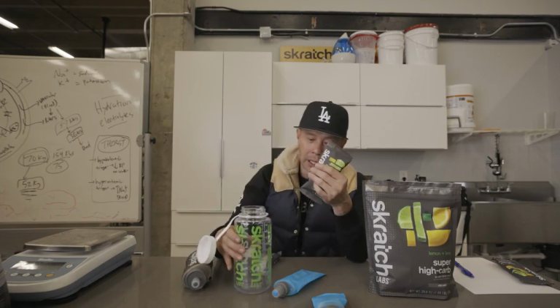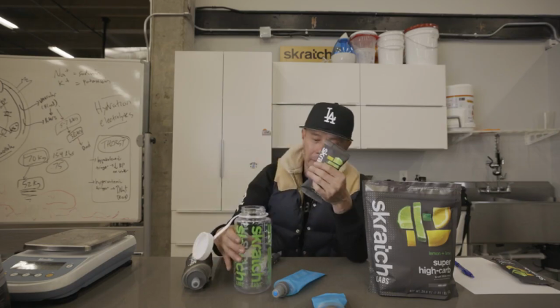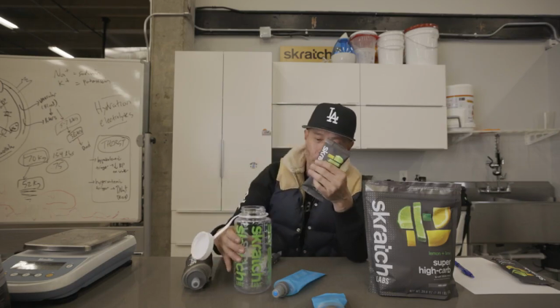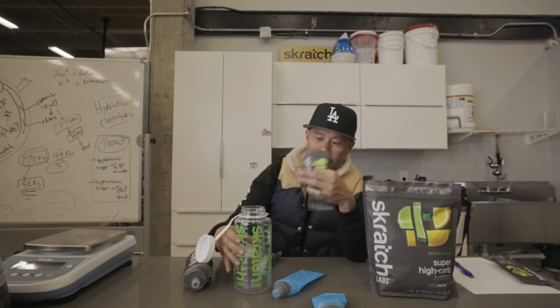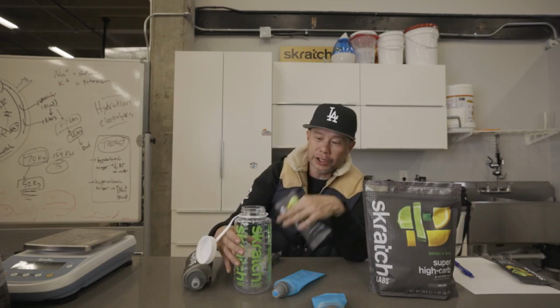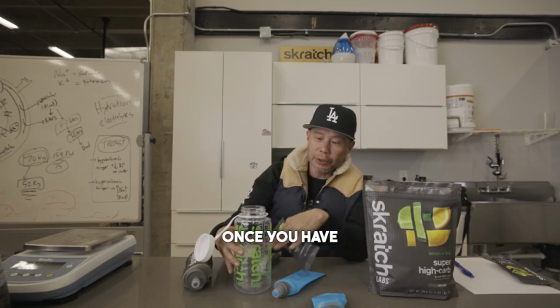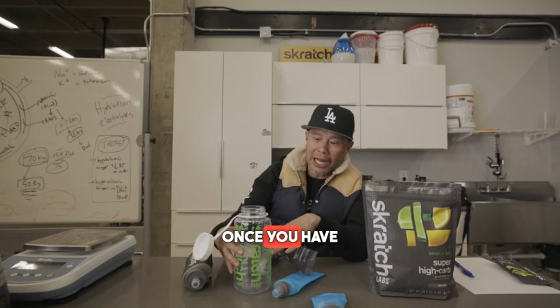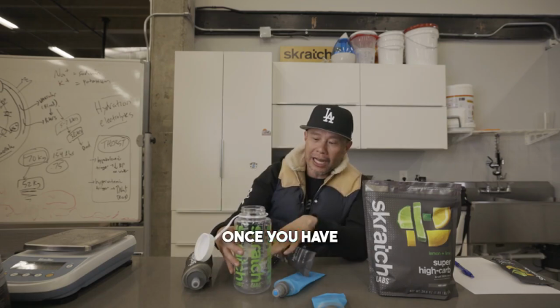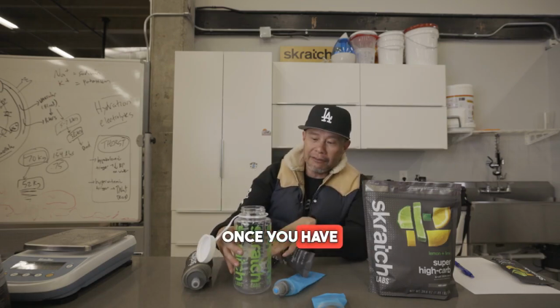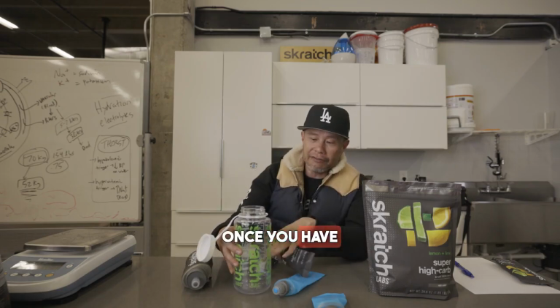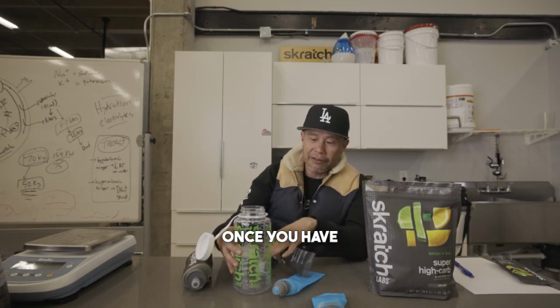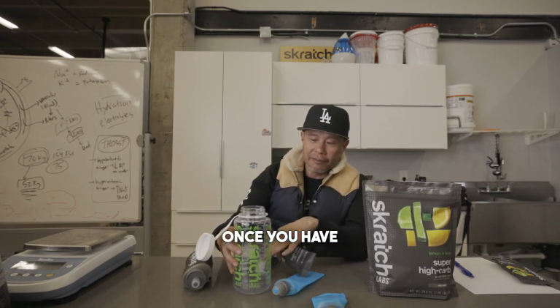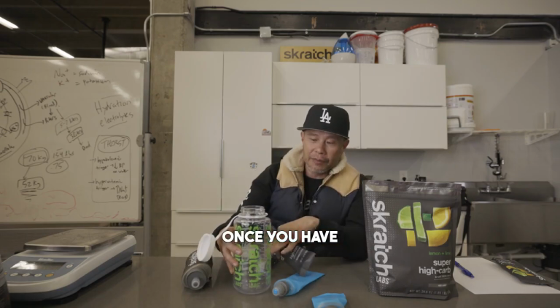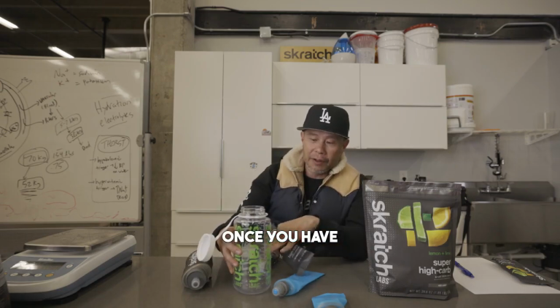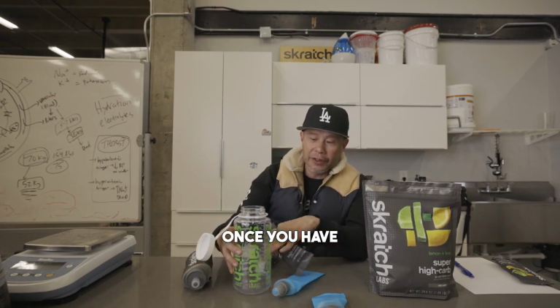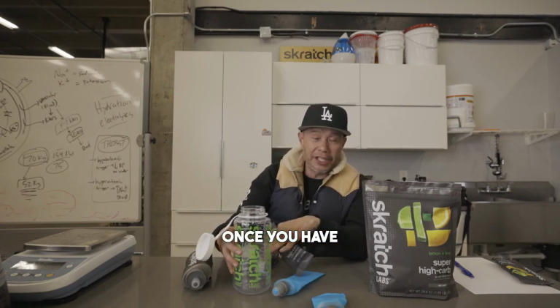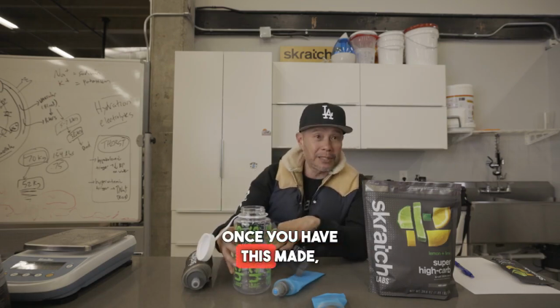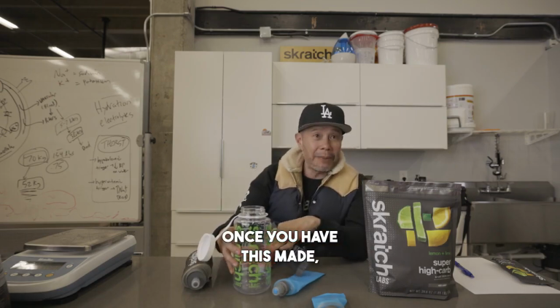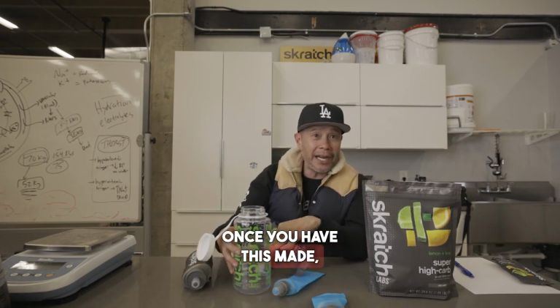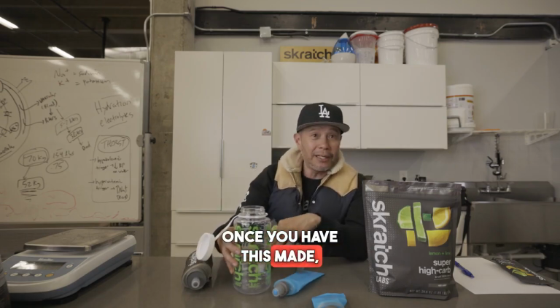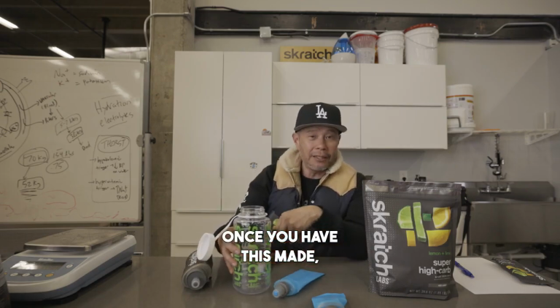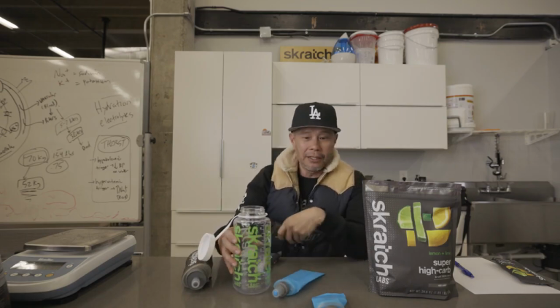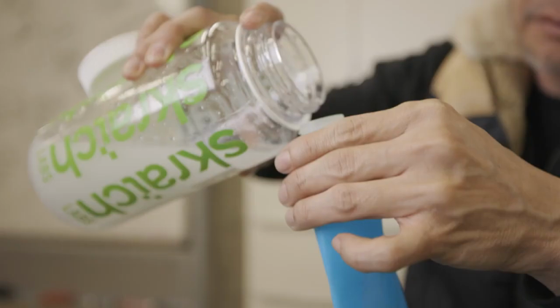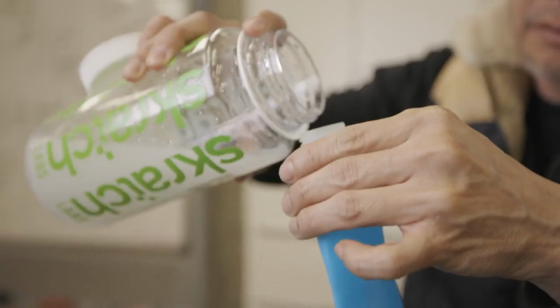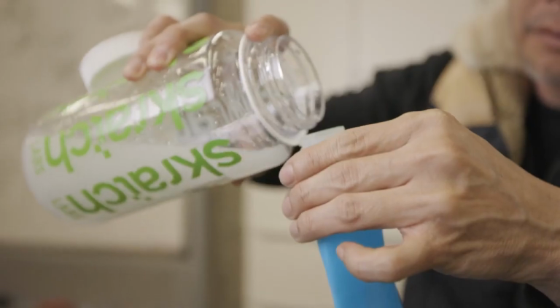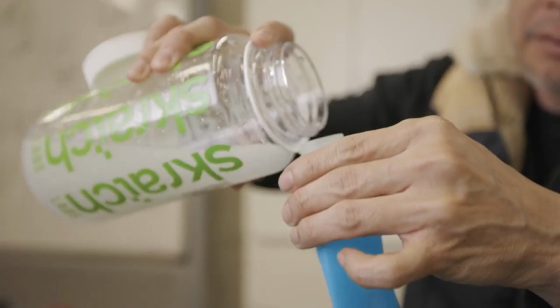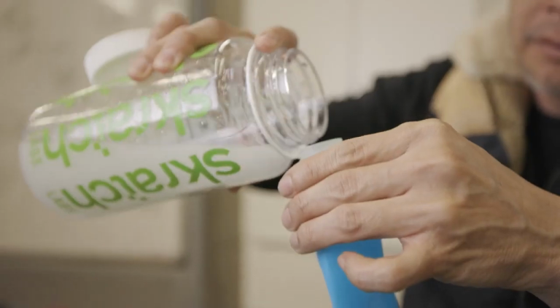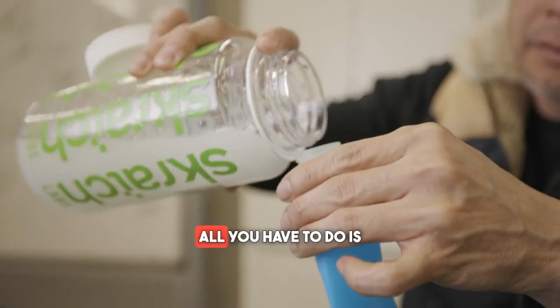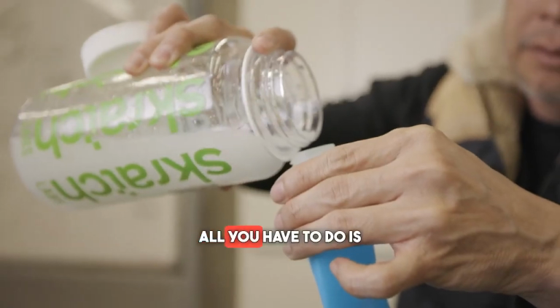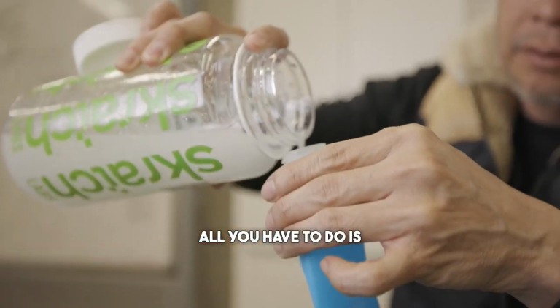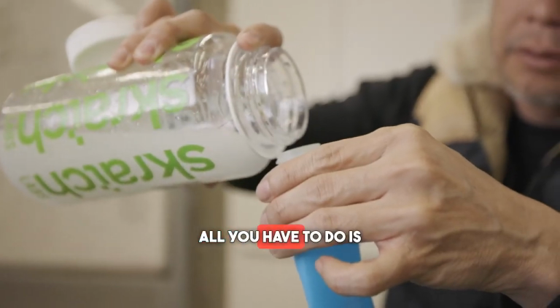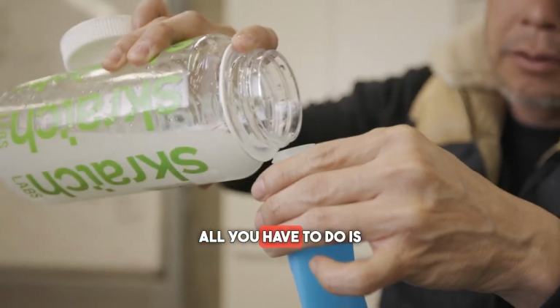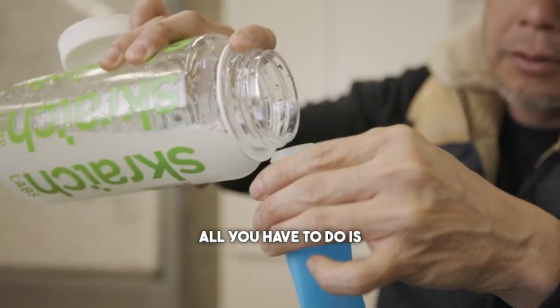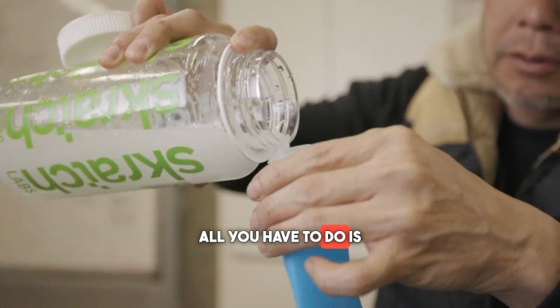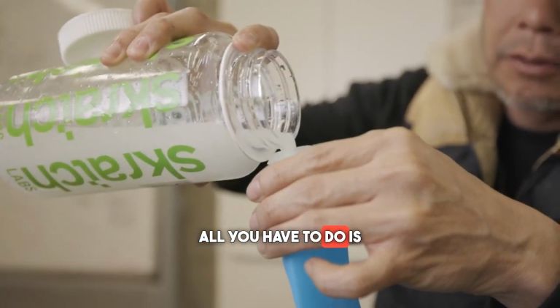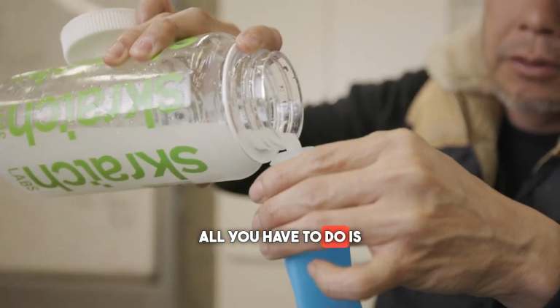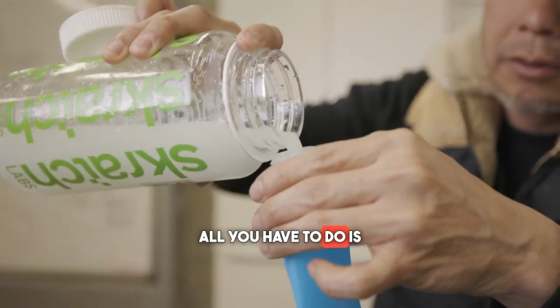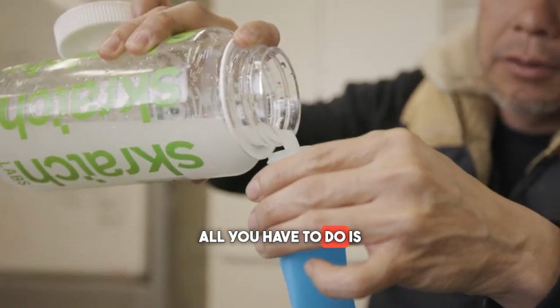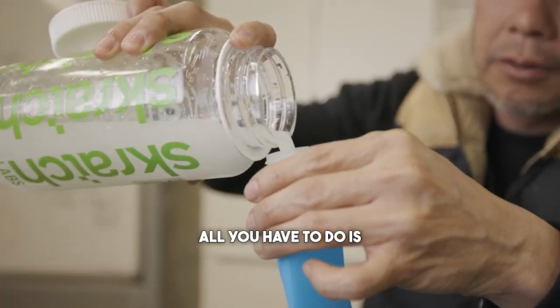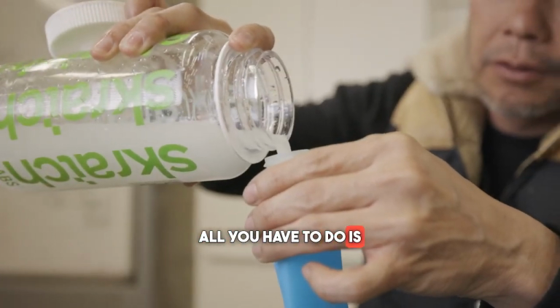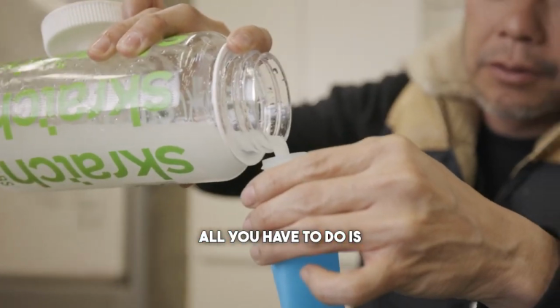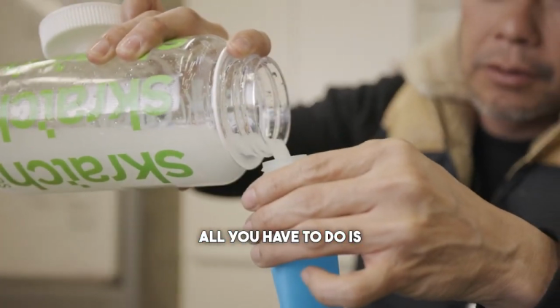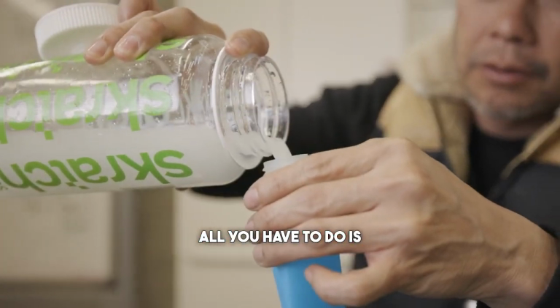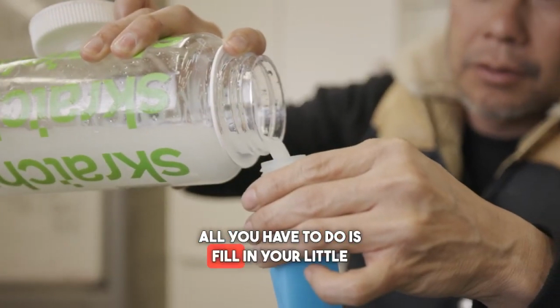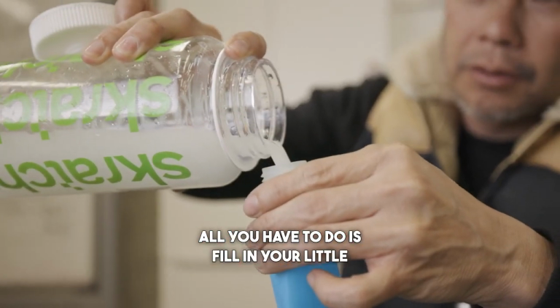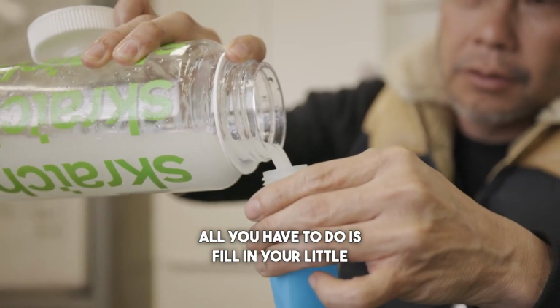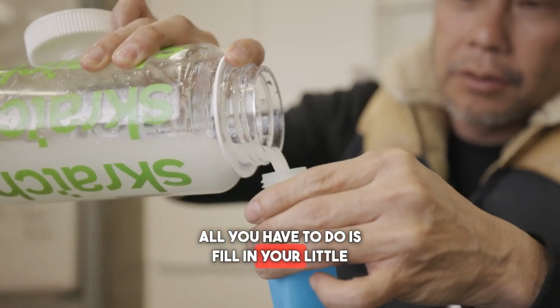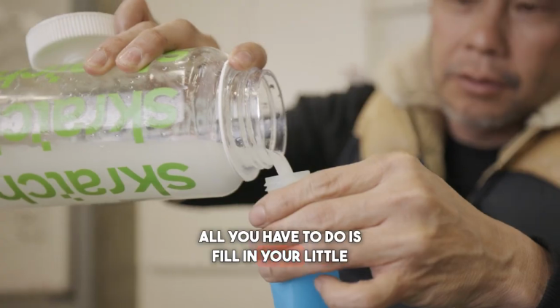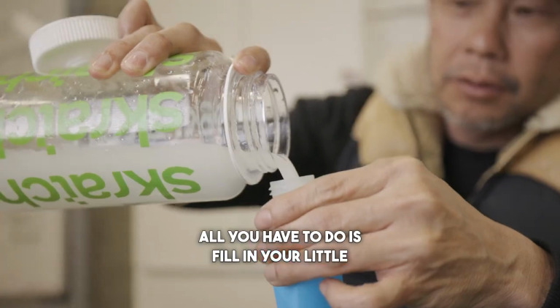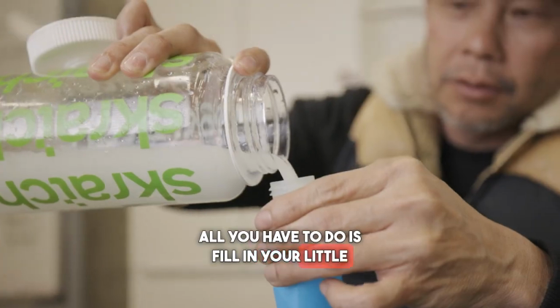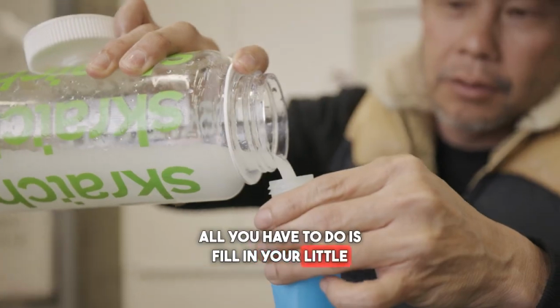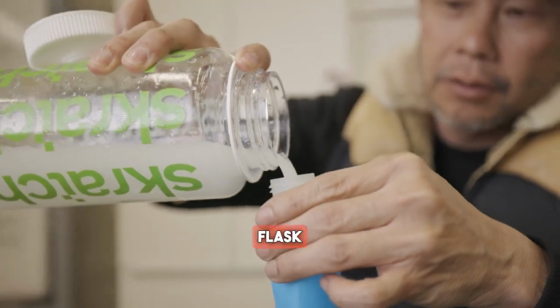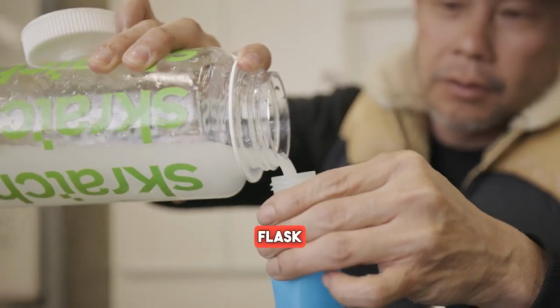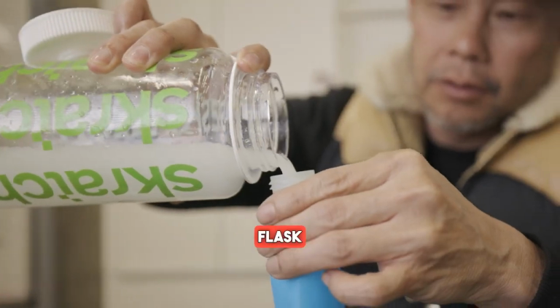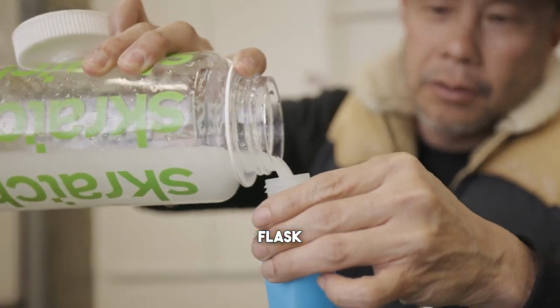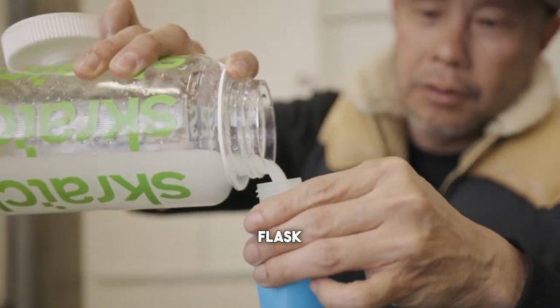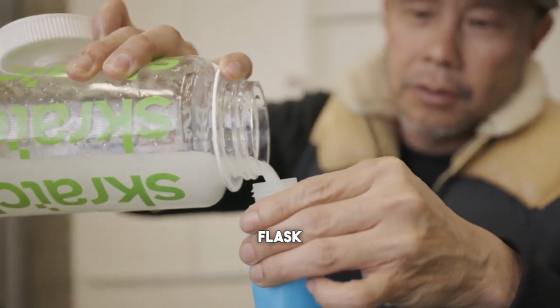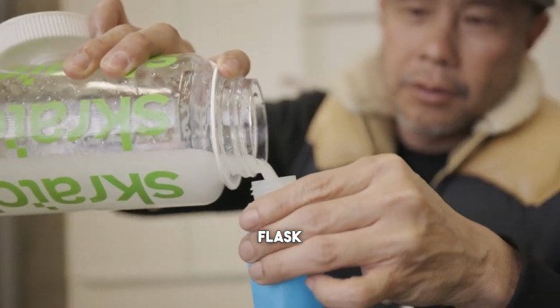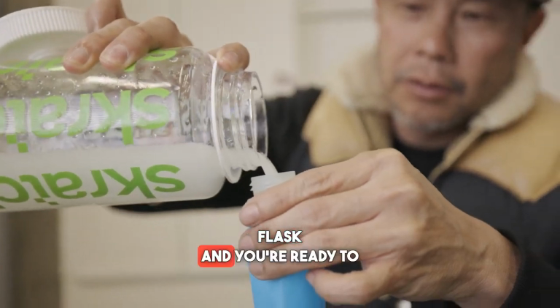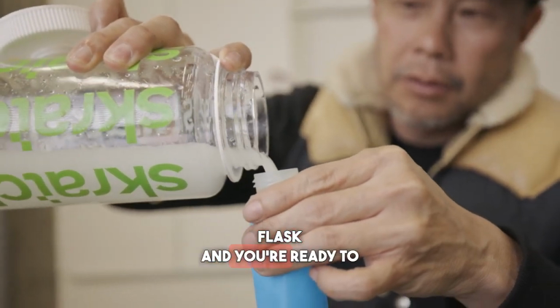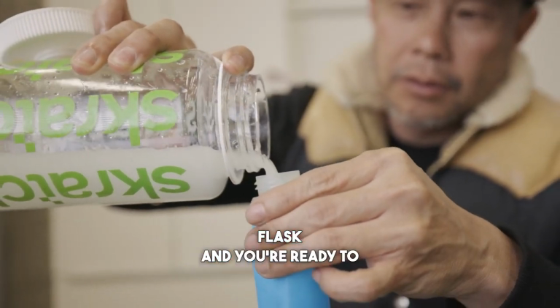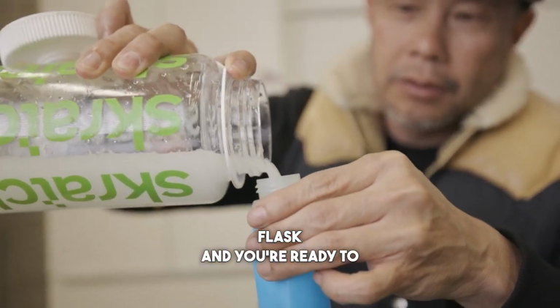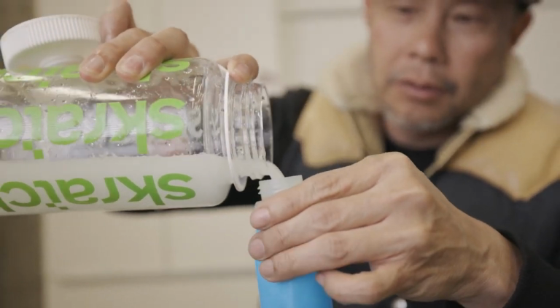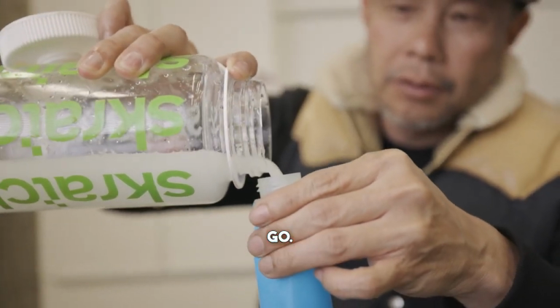Once you have this made, all you have to do is fill in your little flask and you're ready to go.